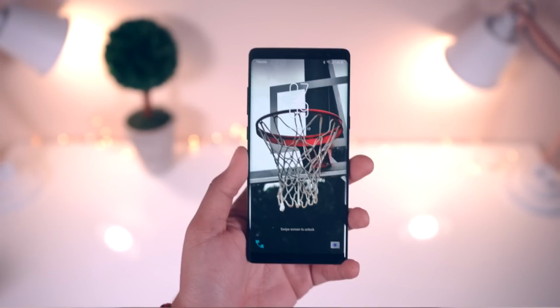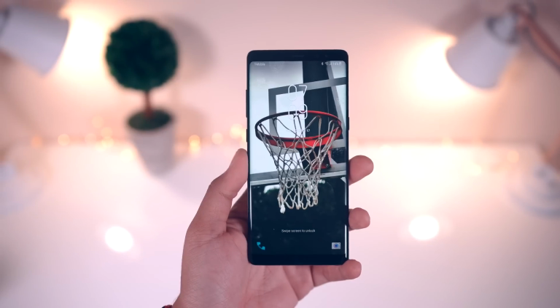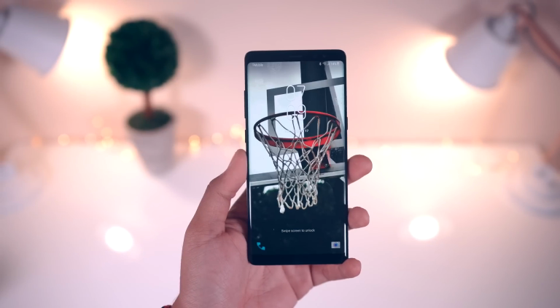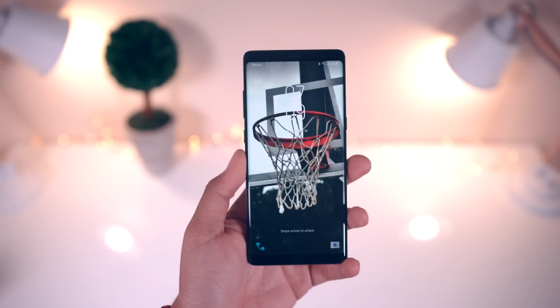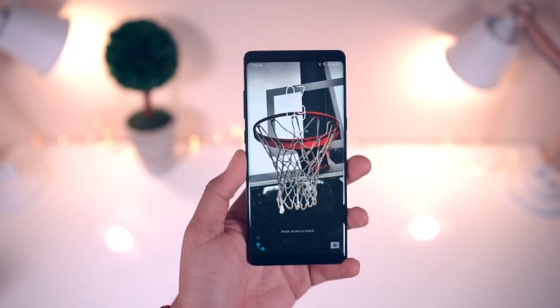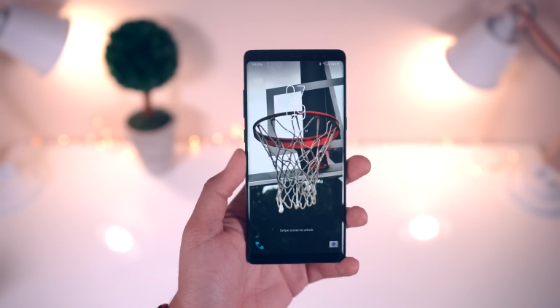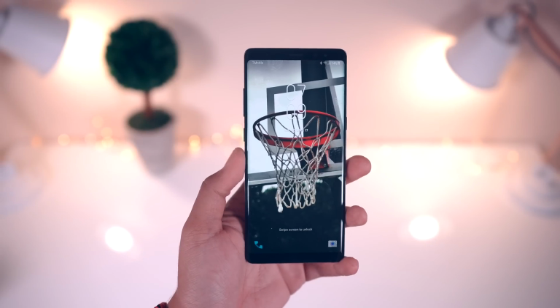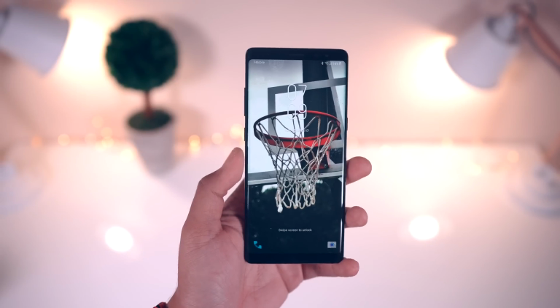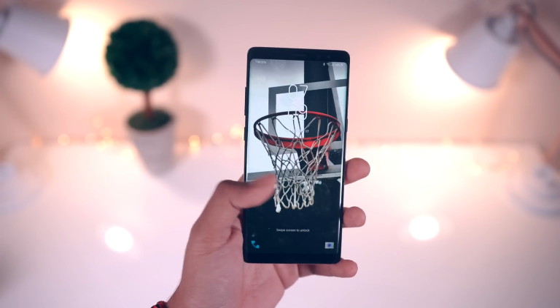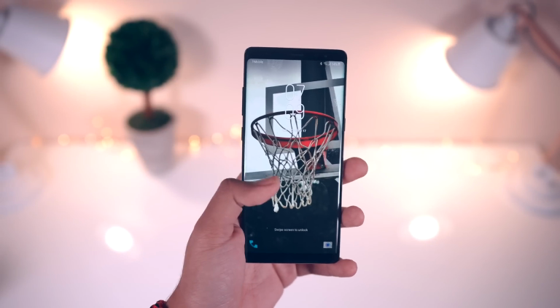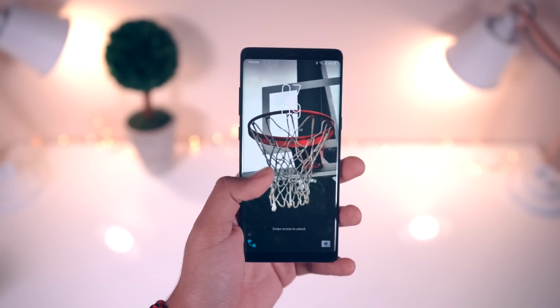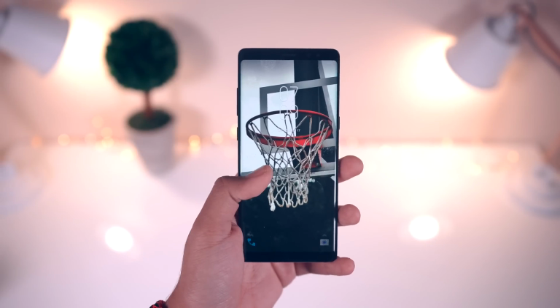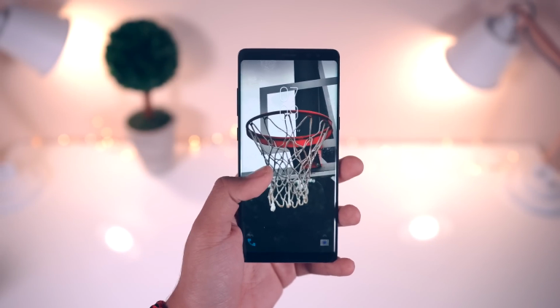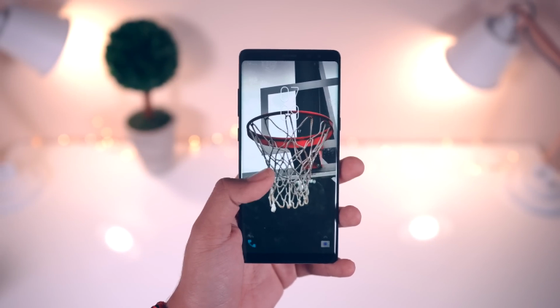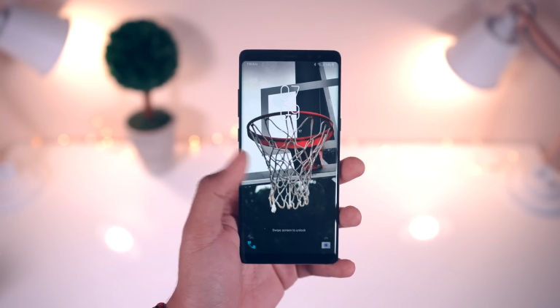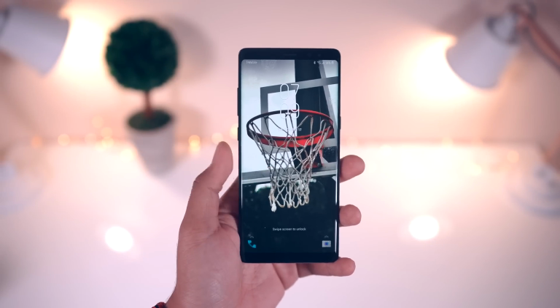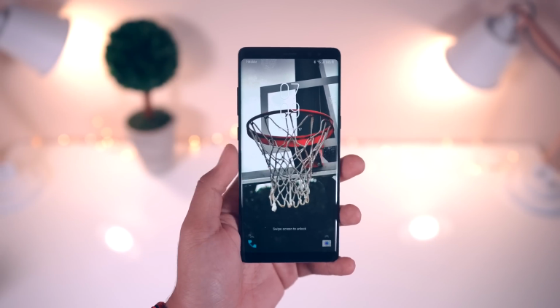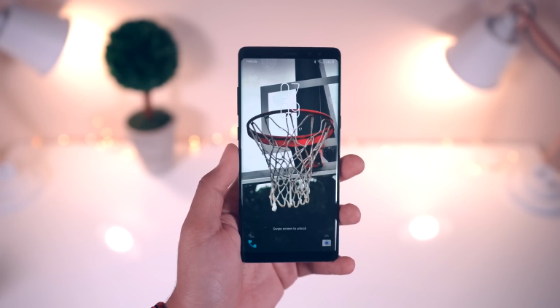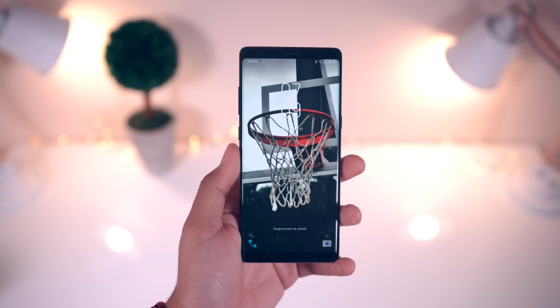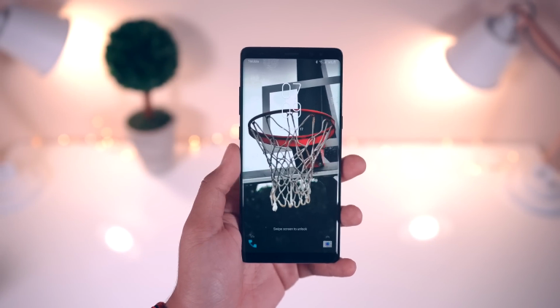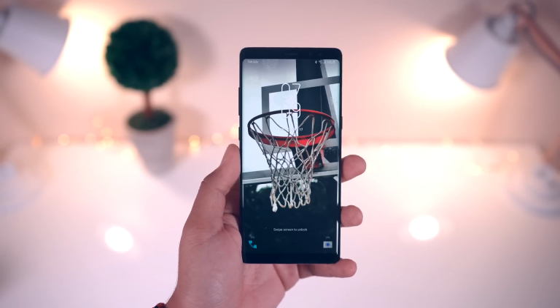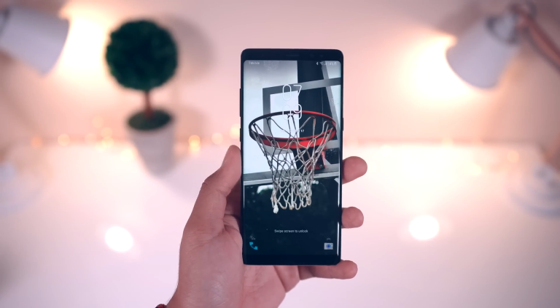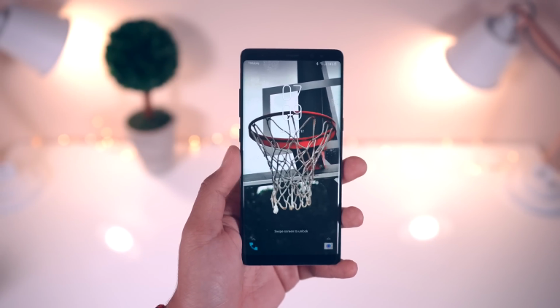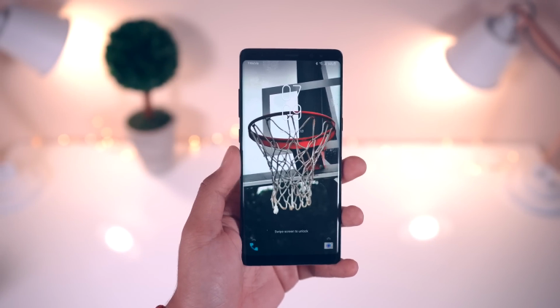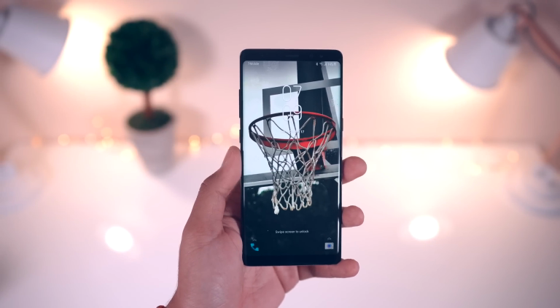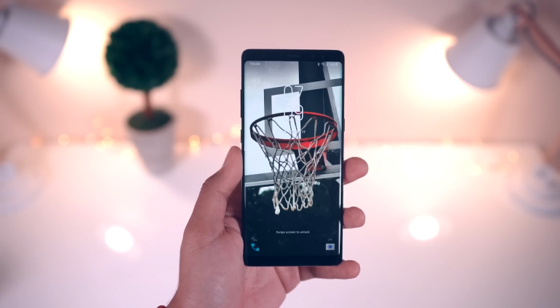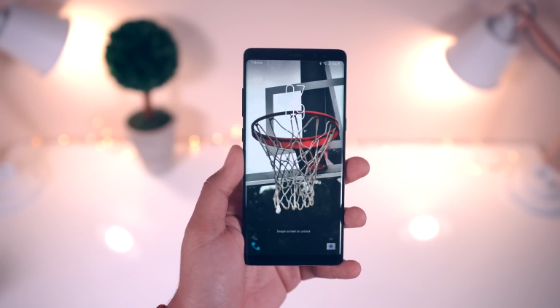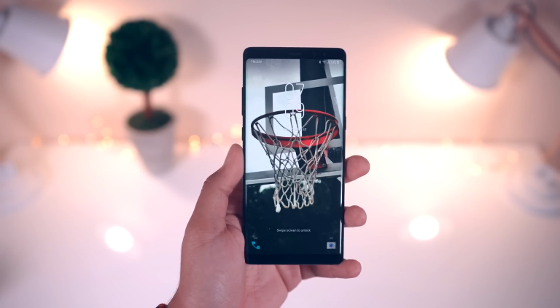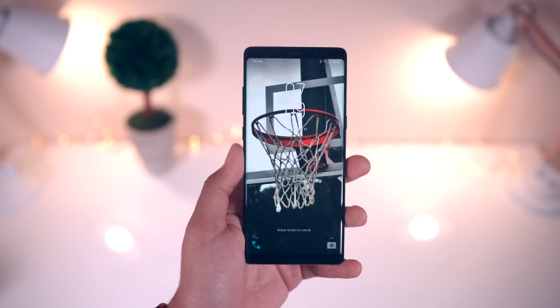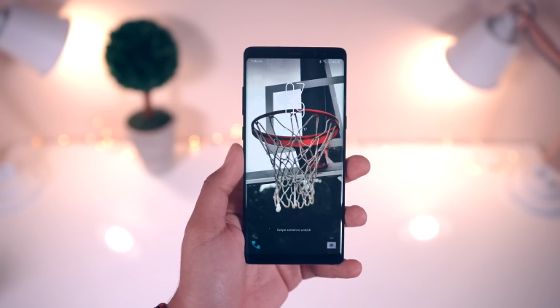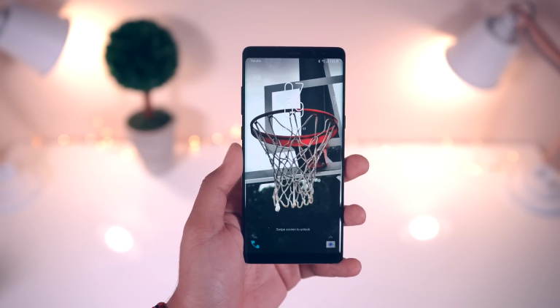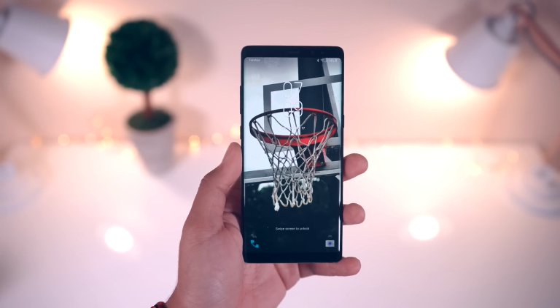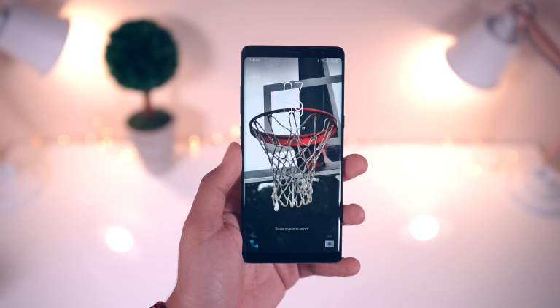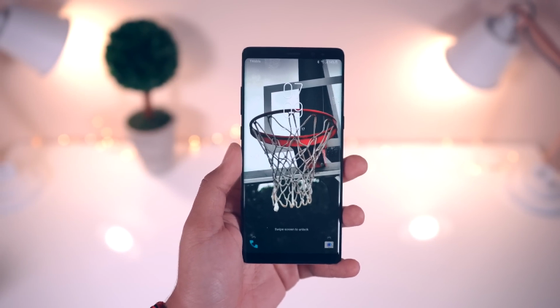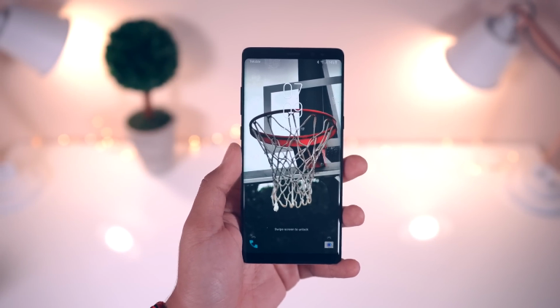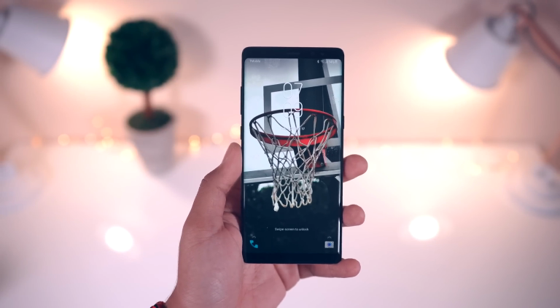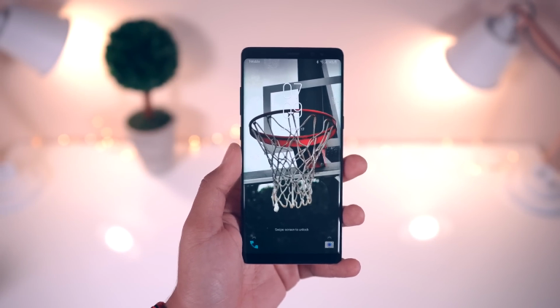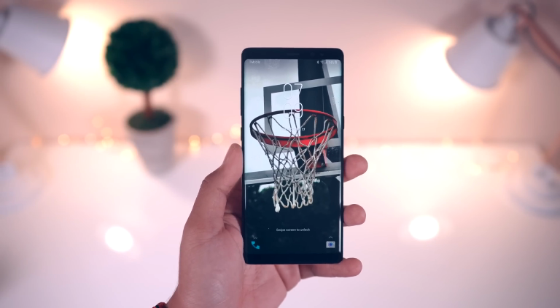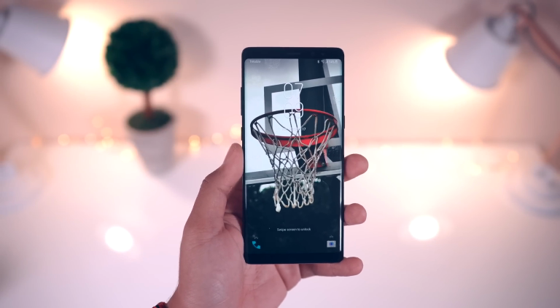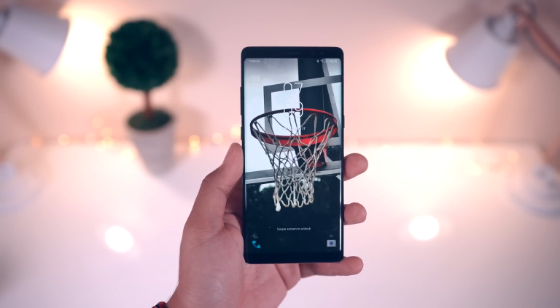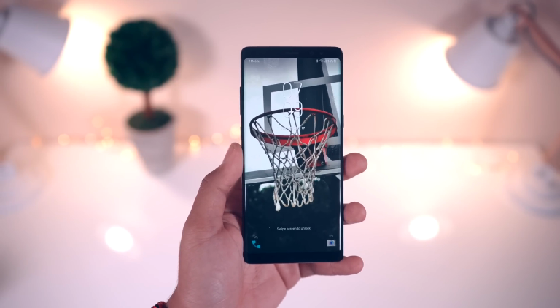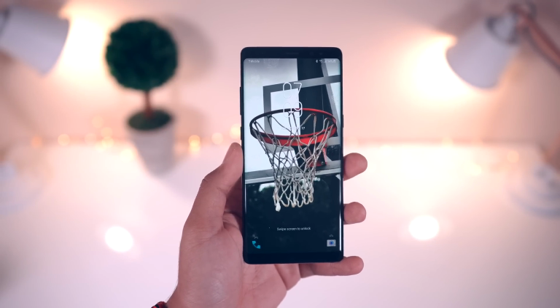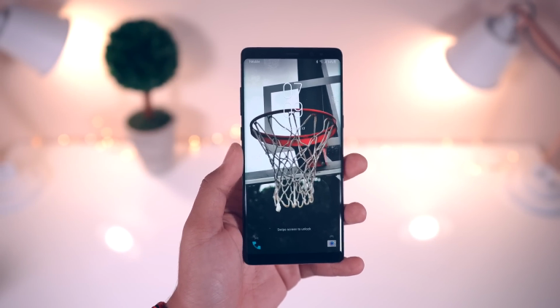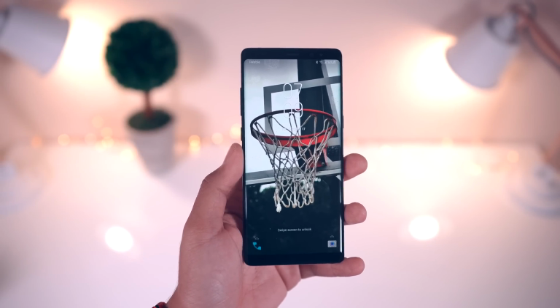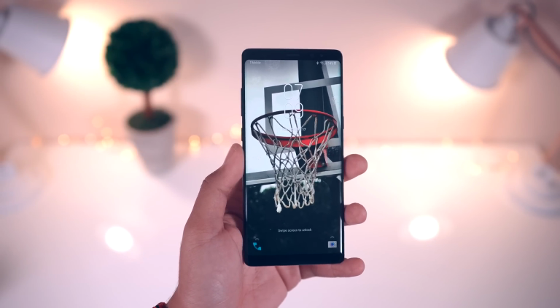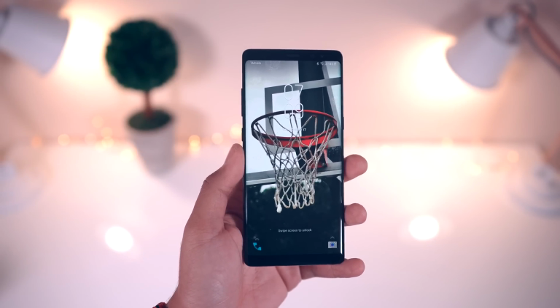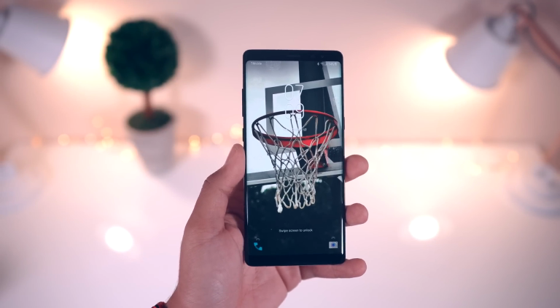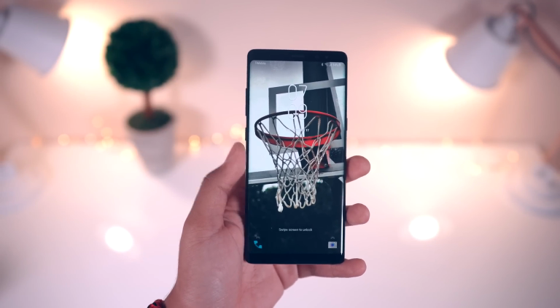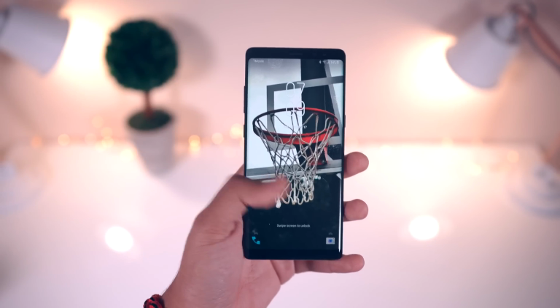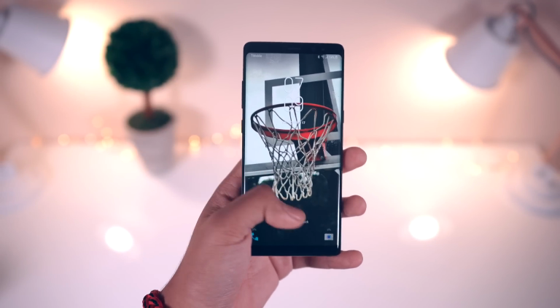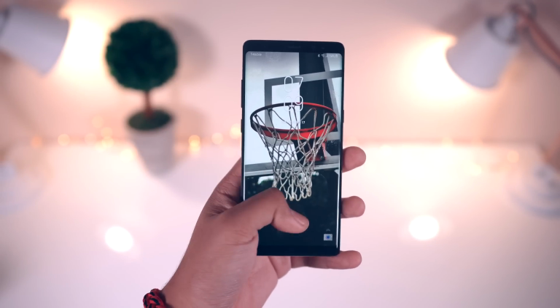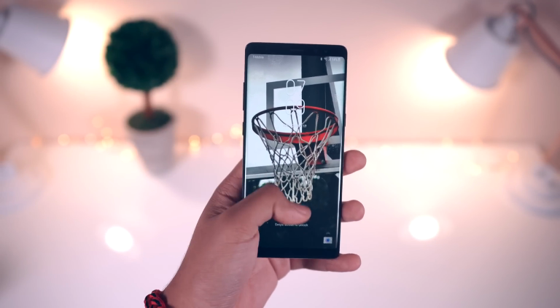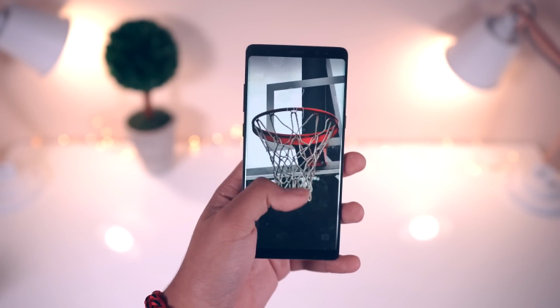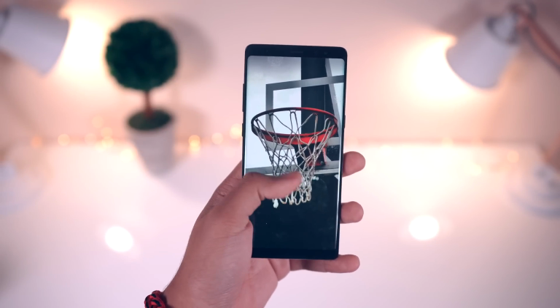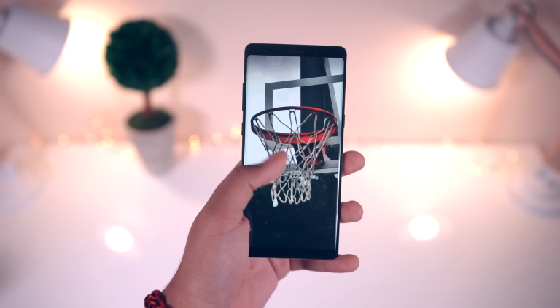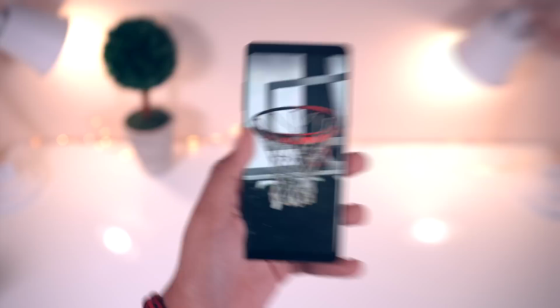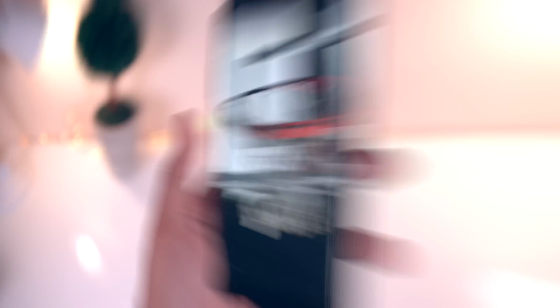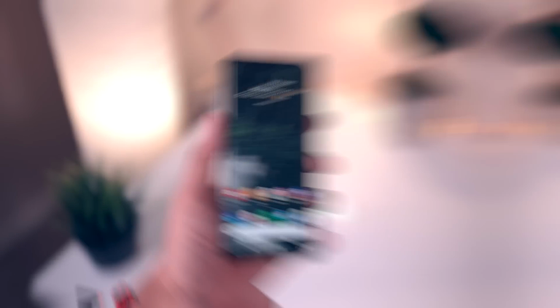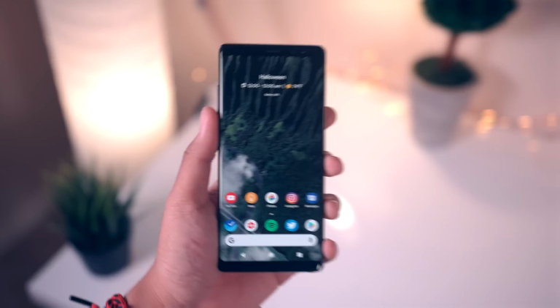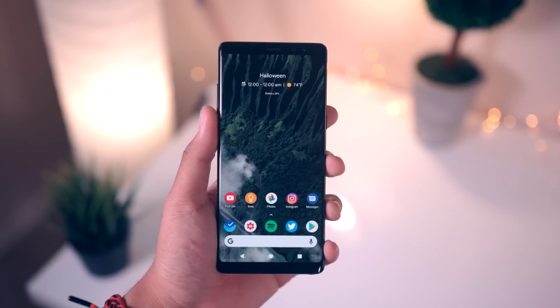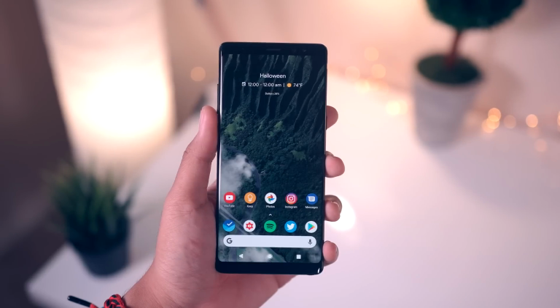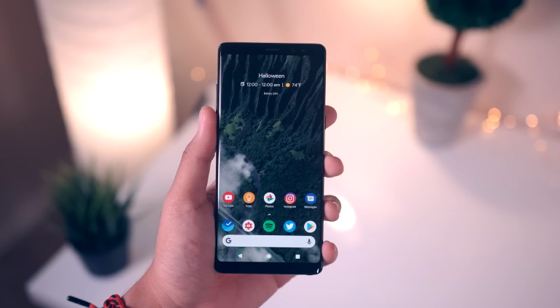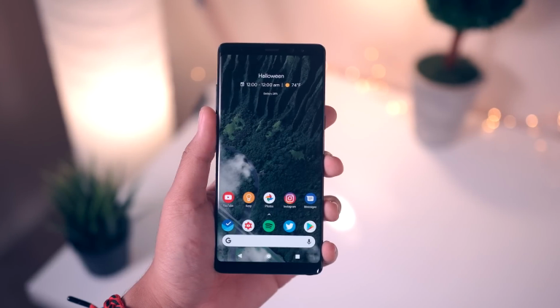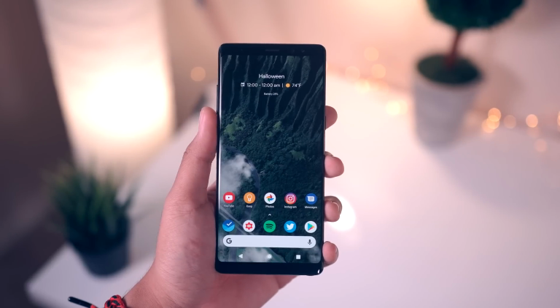Upon waking the device, here is the lock screen — nothing too crazy going on here. This wallpaper is from the WallP application.